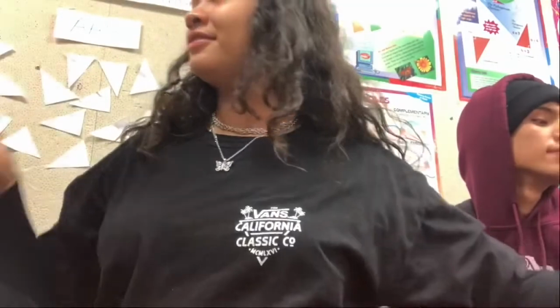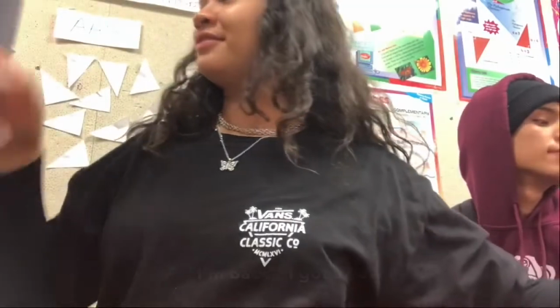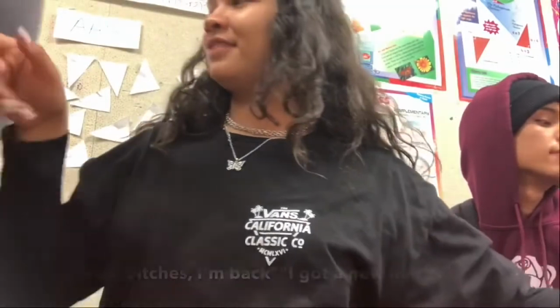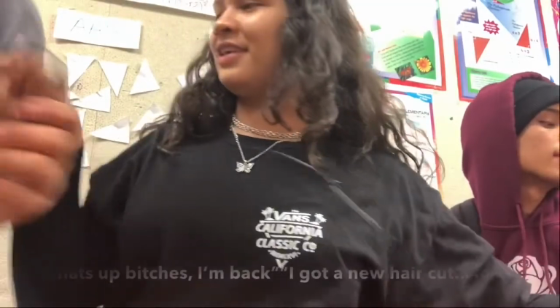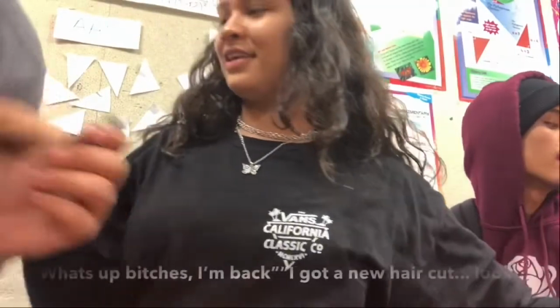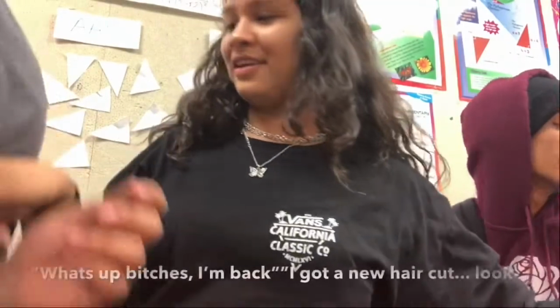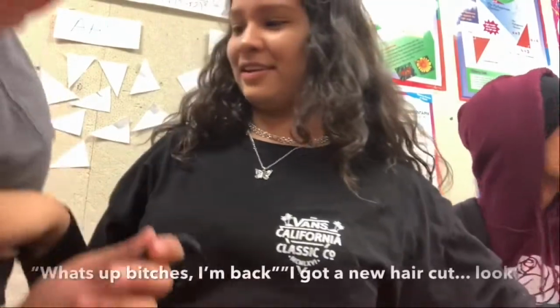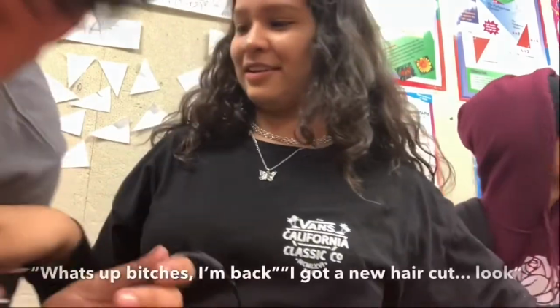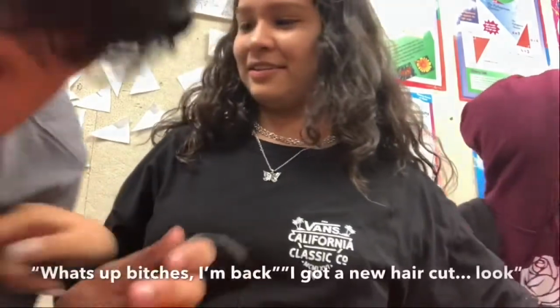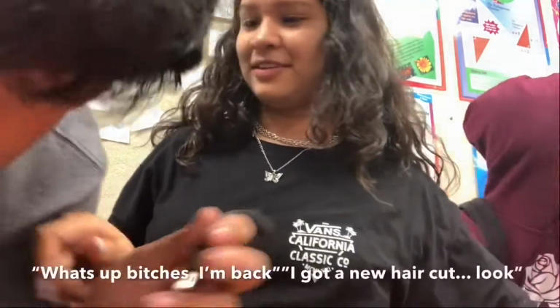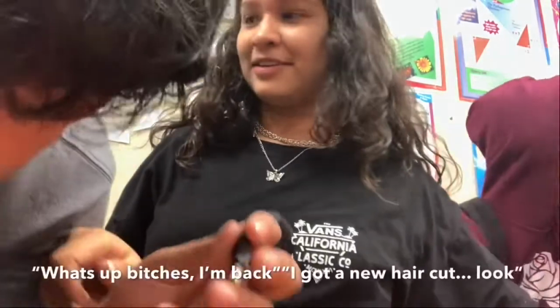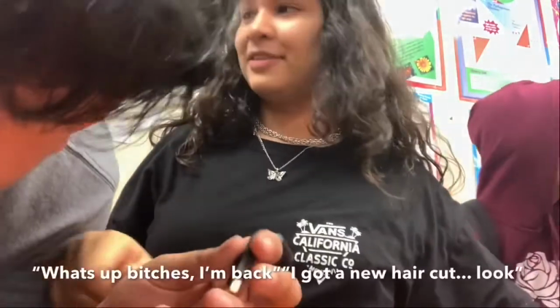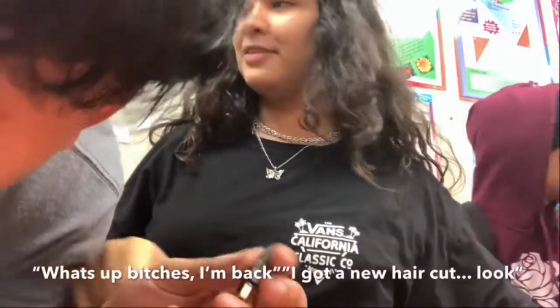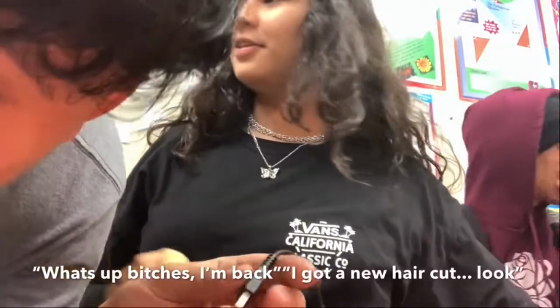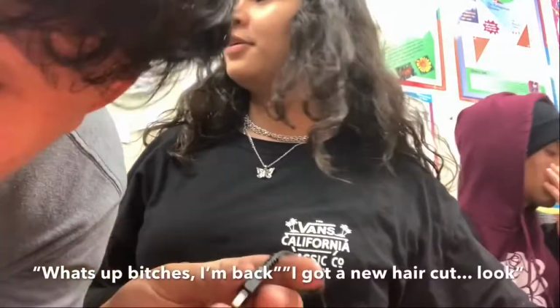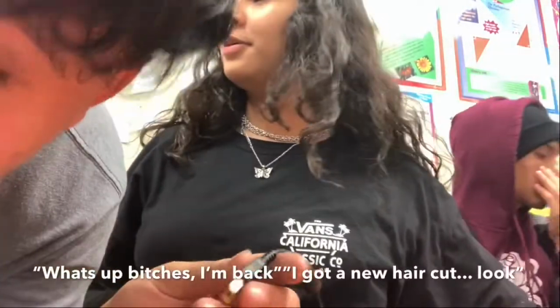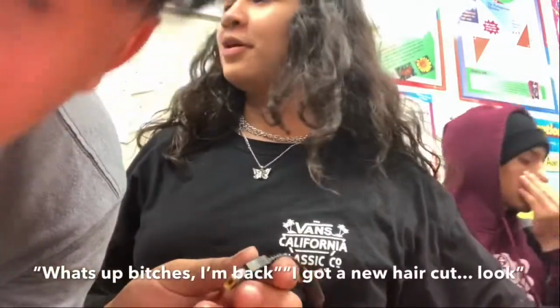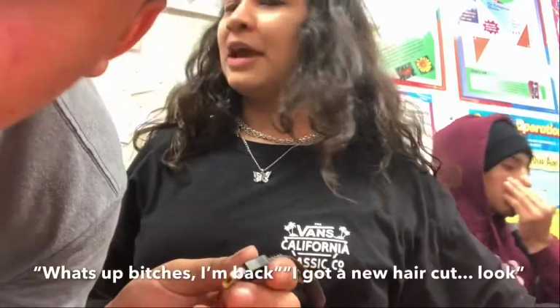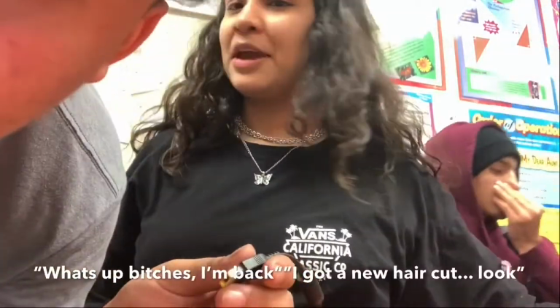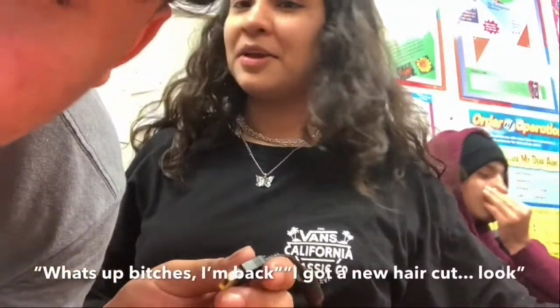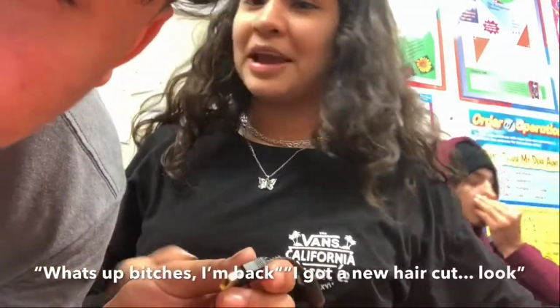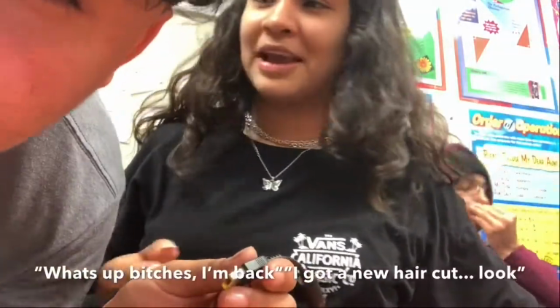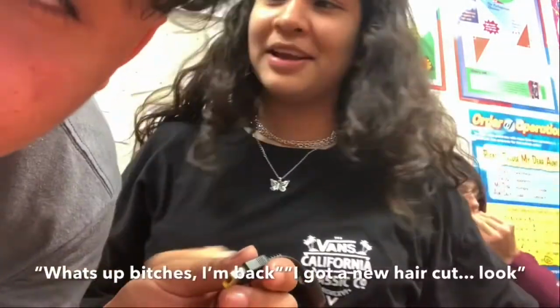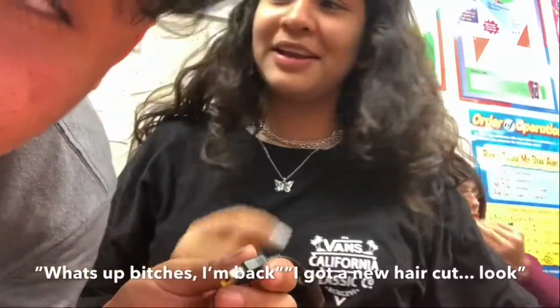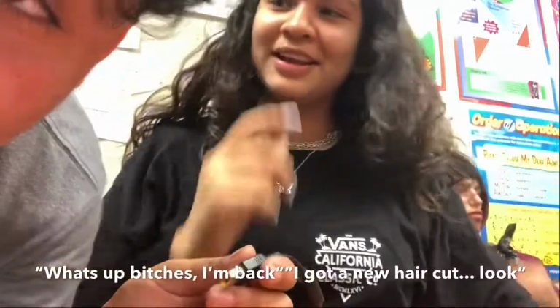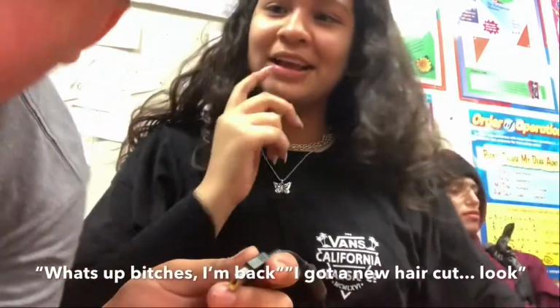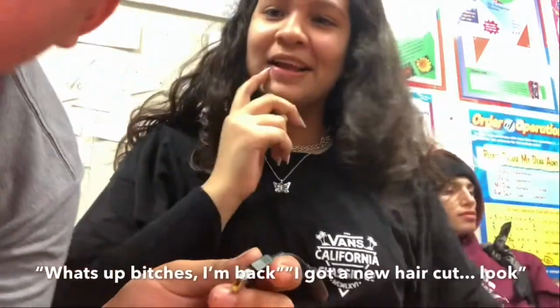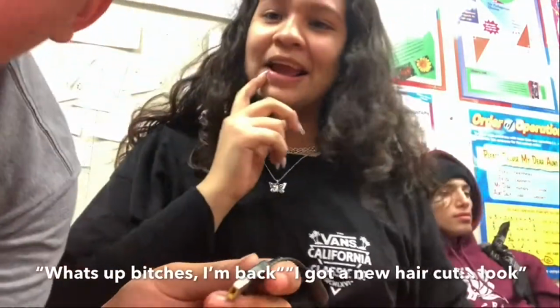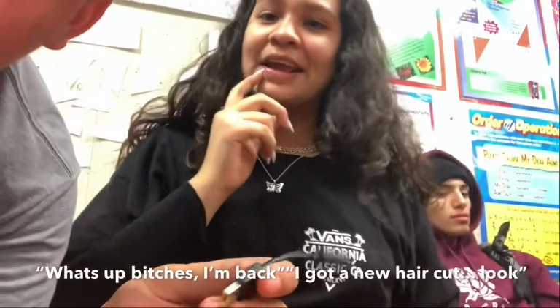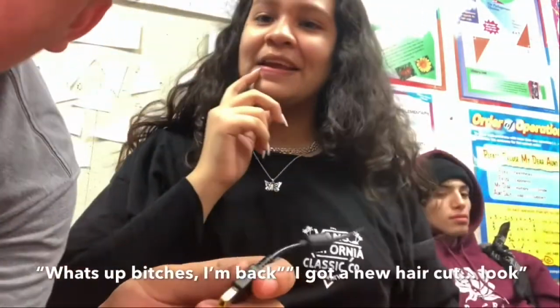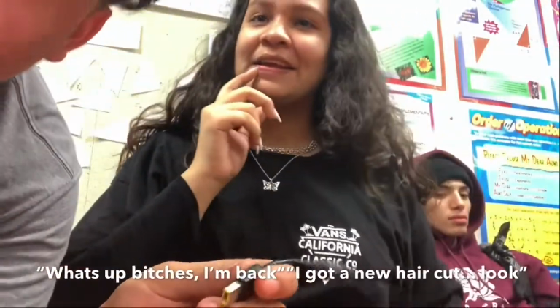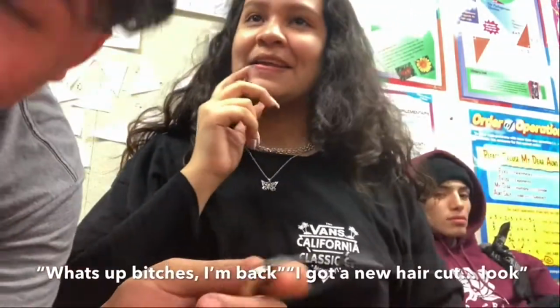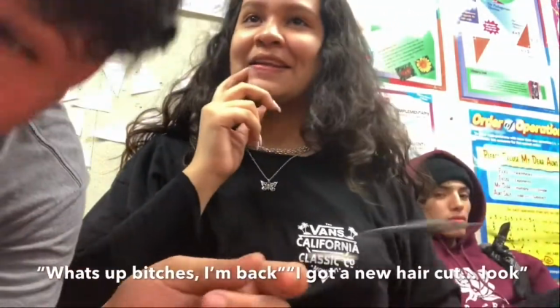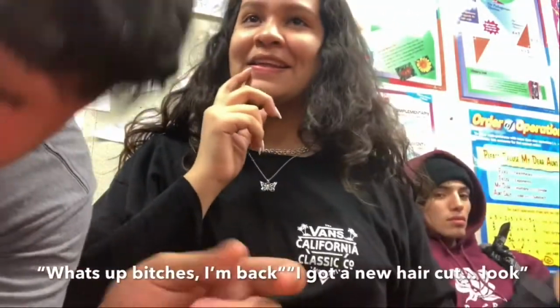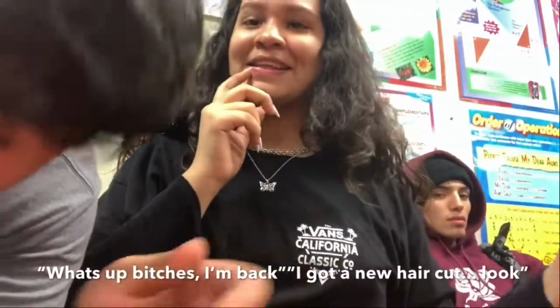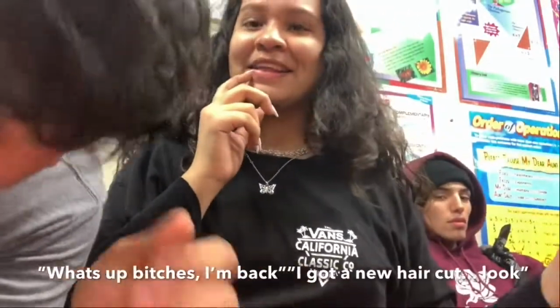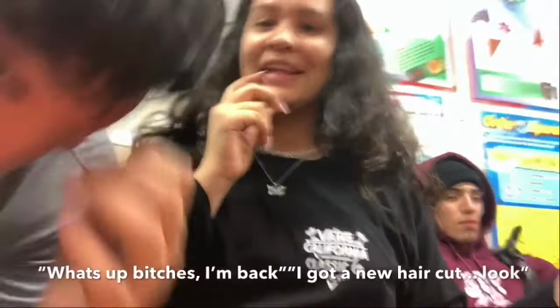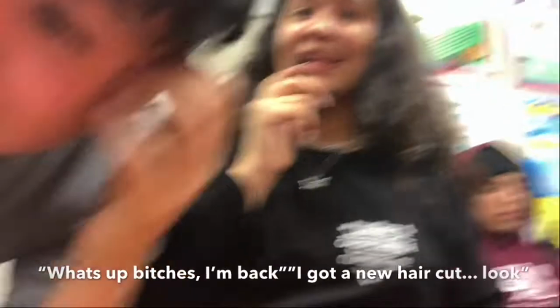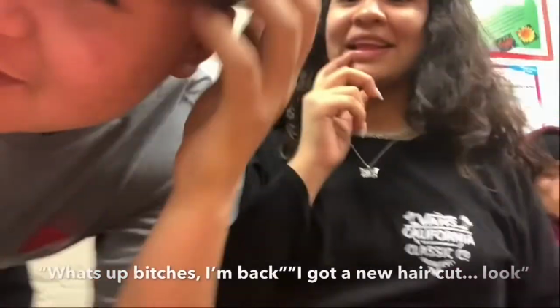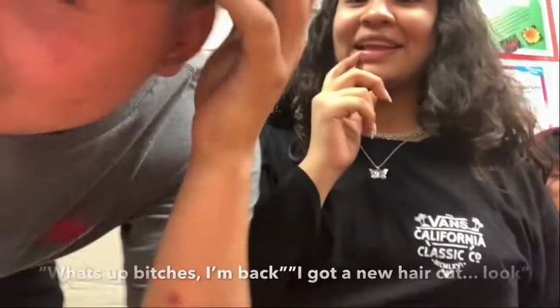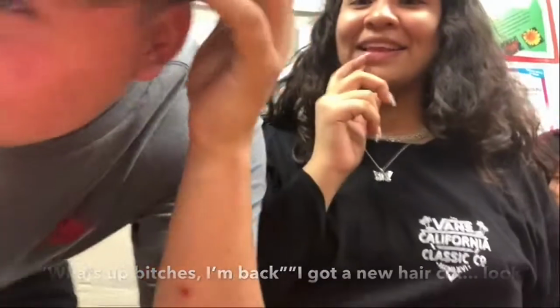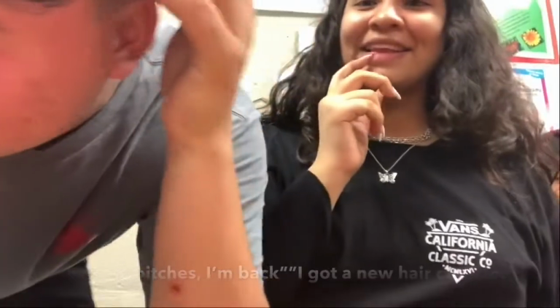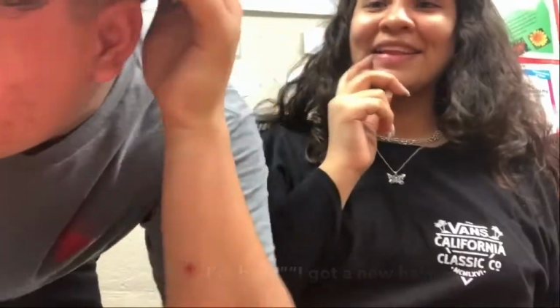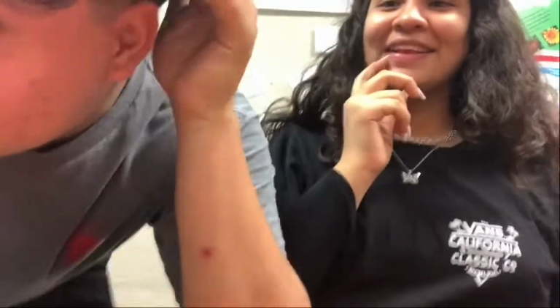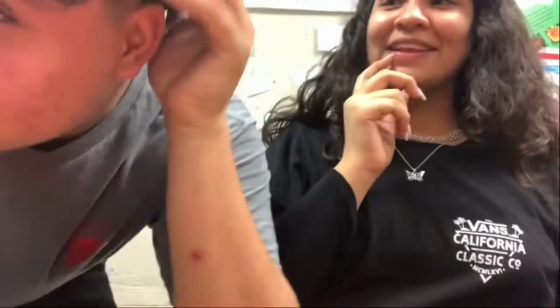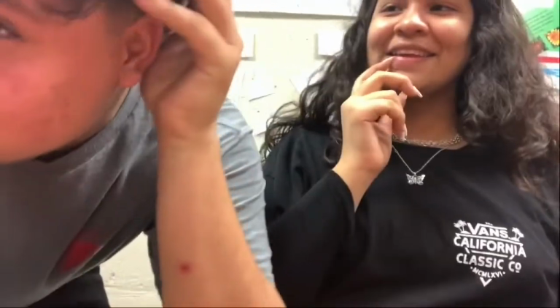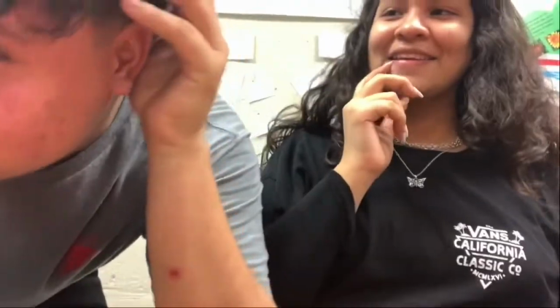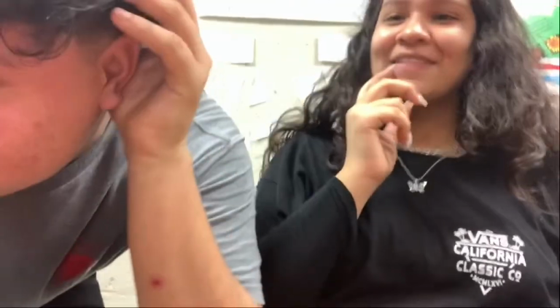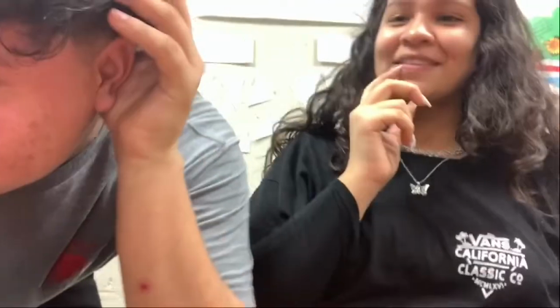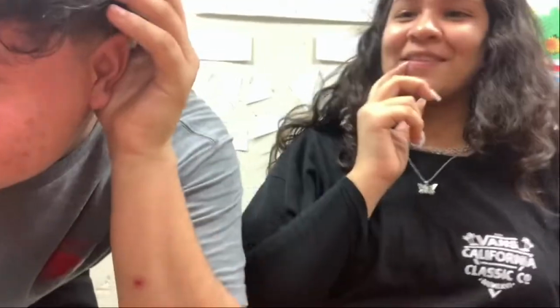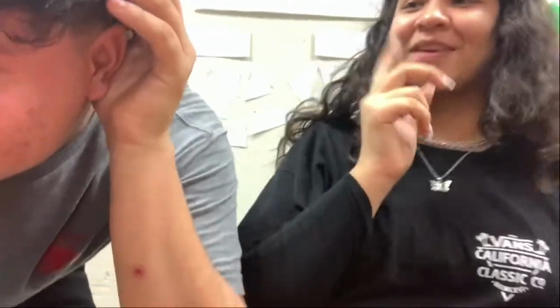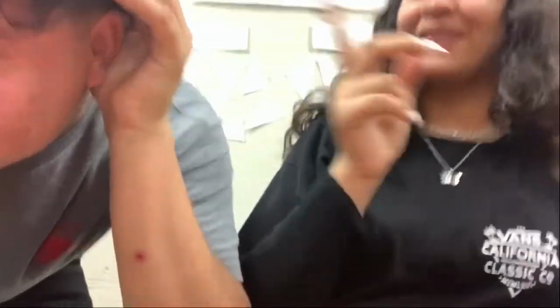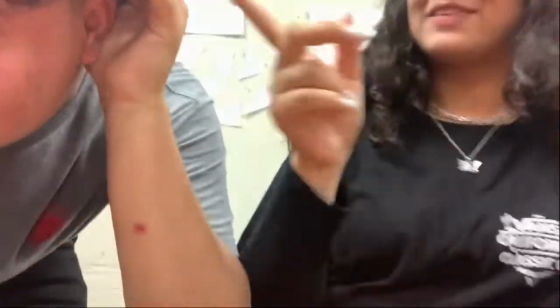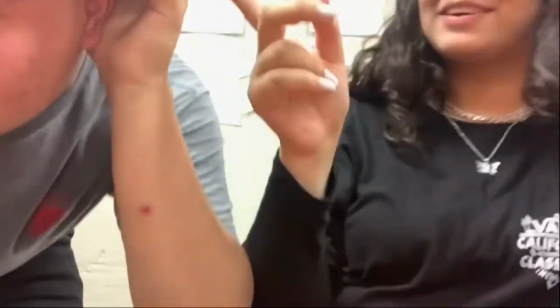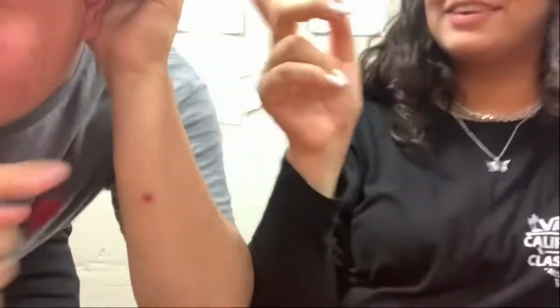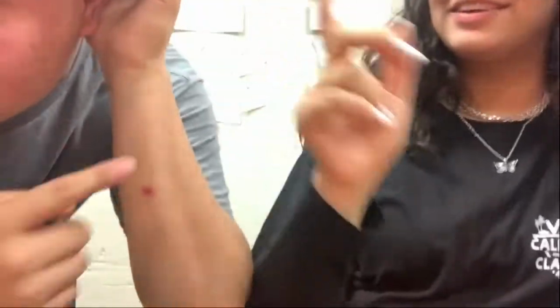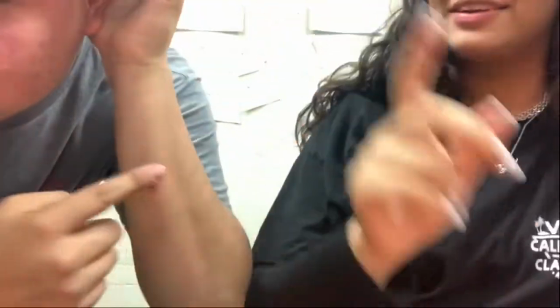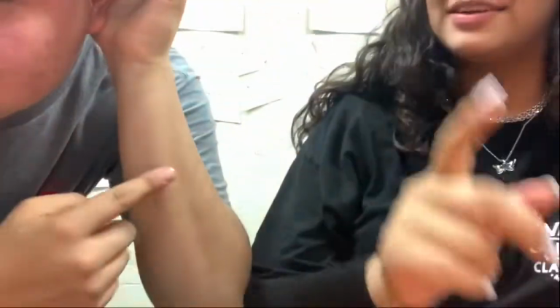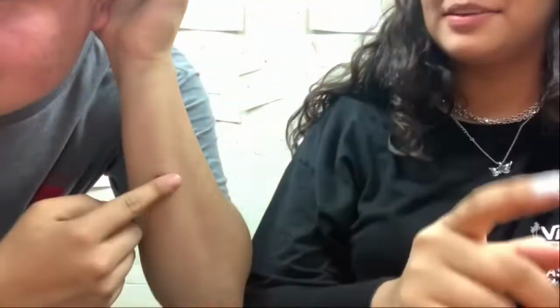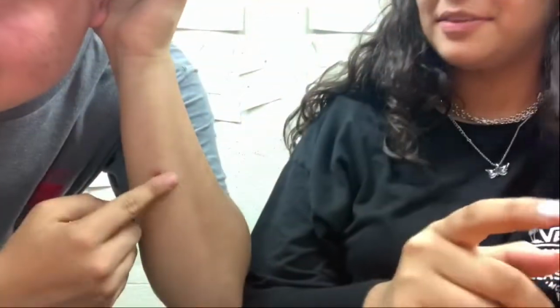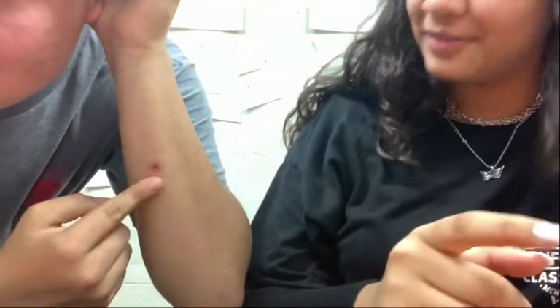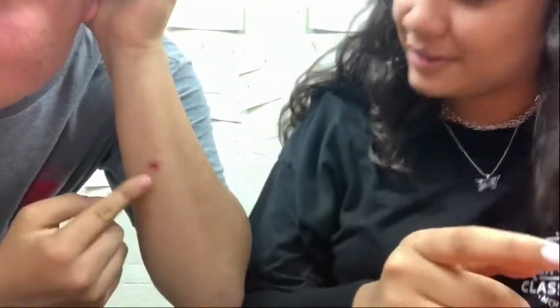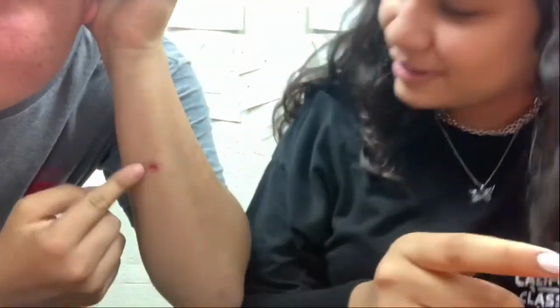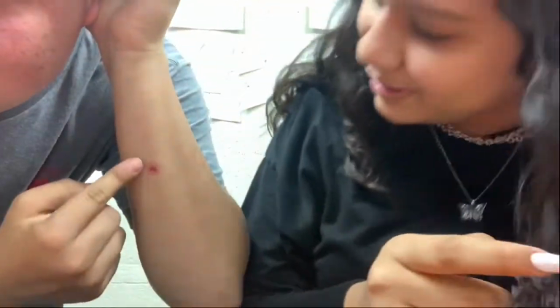What's up, girl? What's up? Wait, wait, wait. I'm gonna know how it can look. Ew.